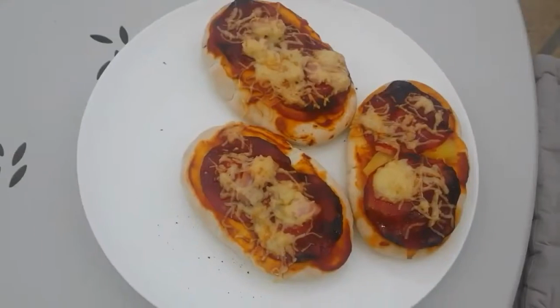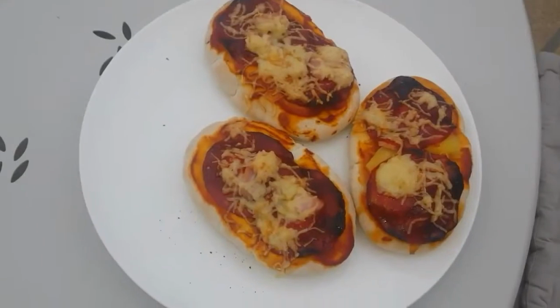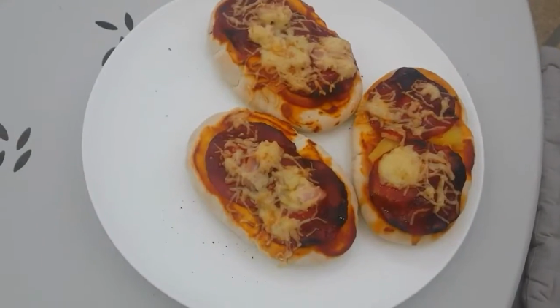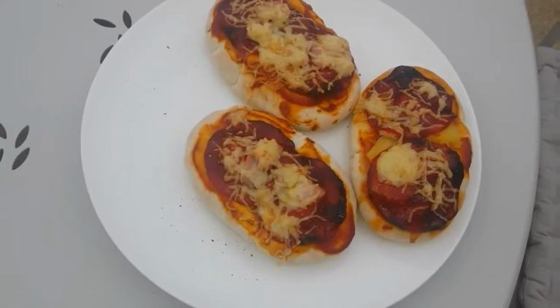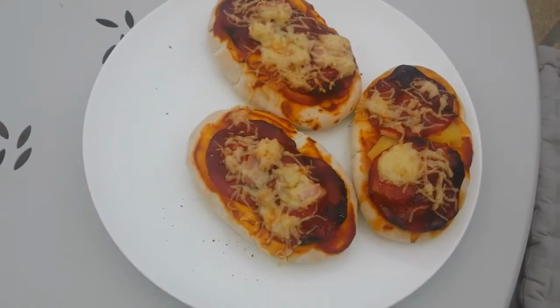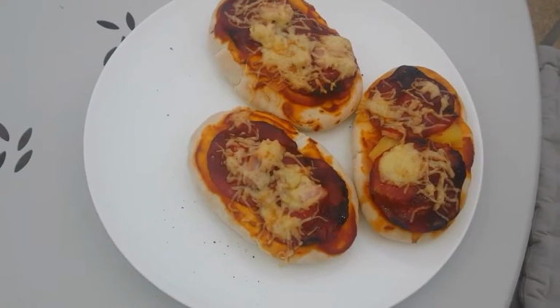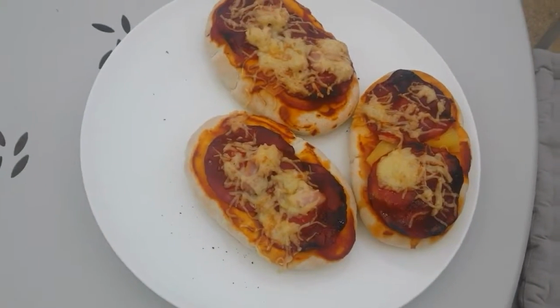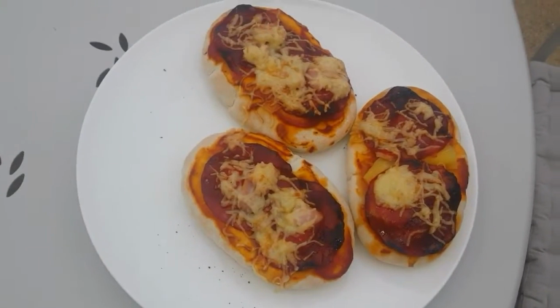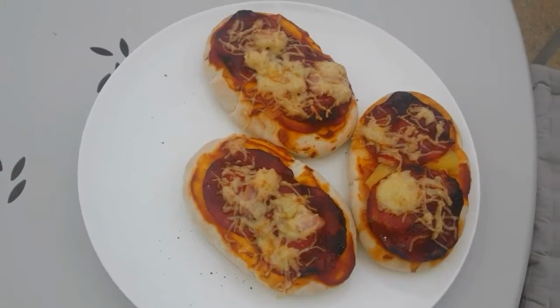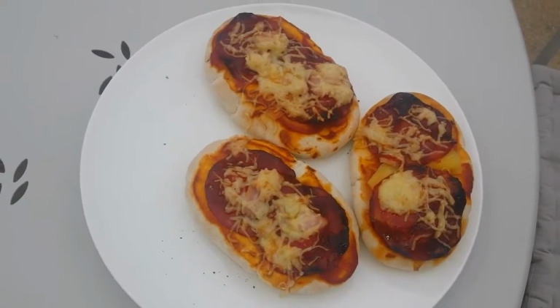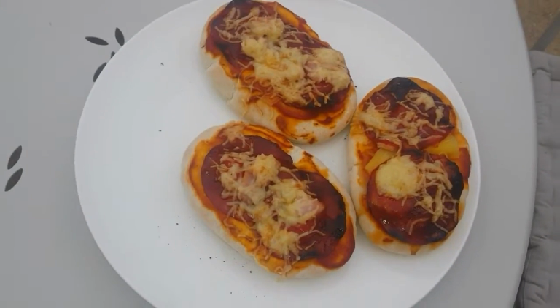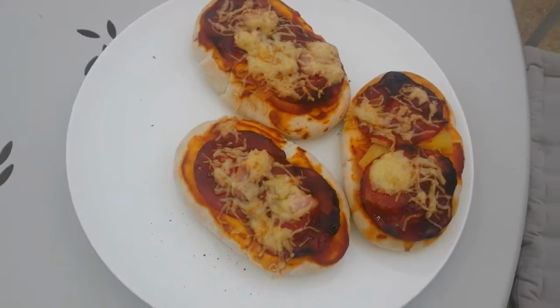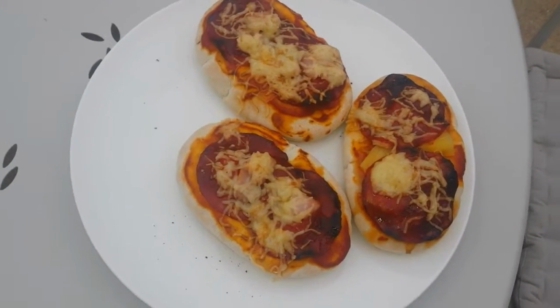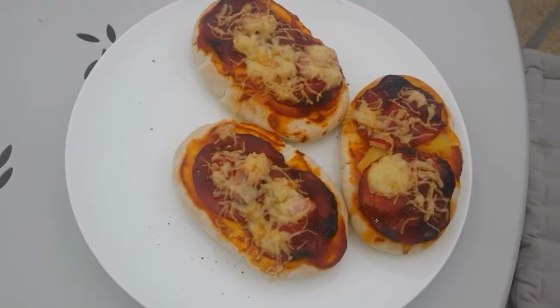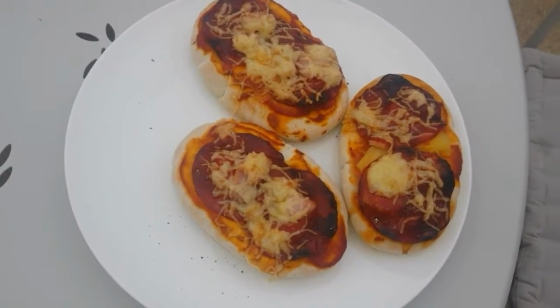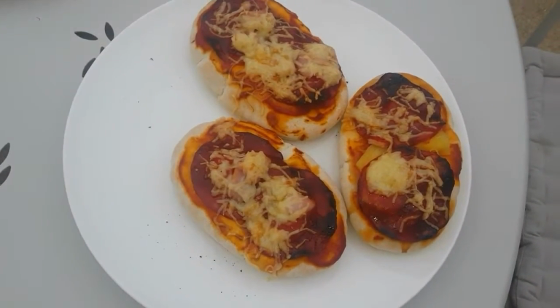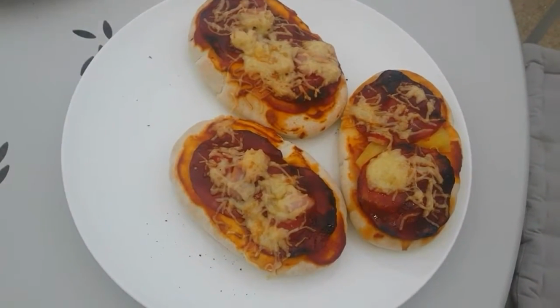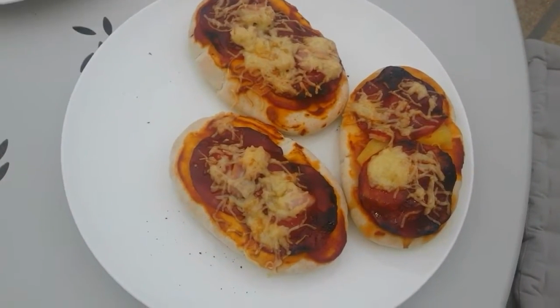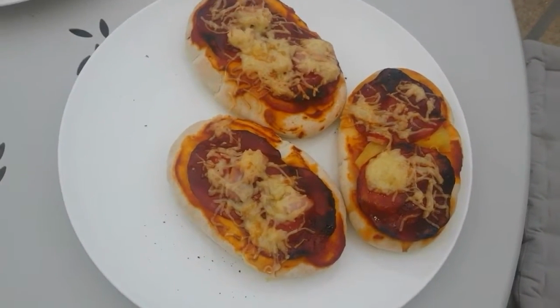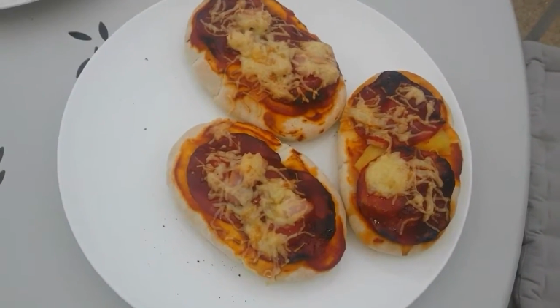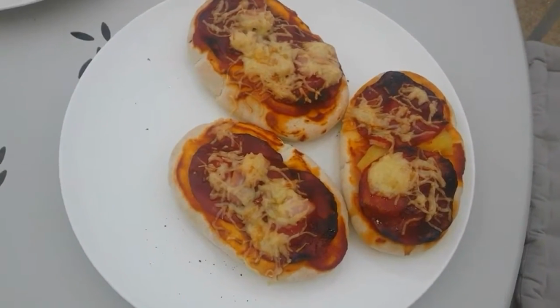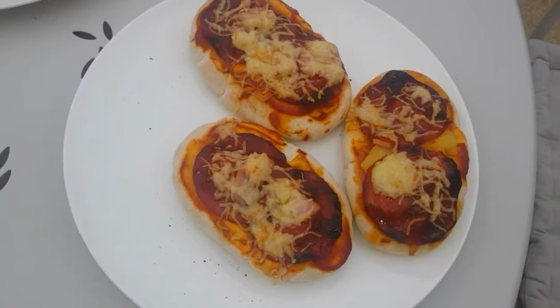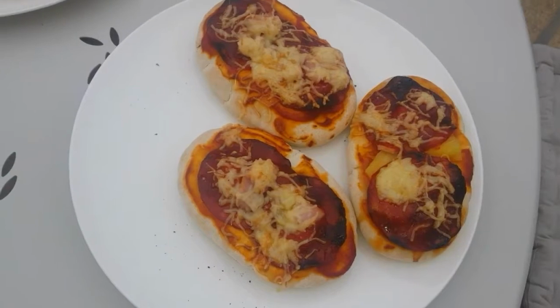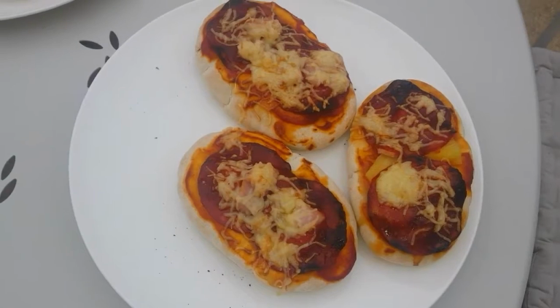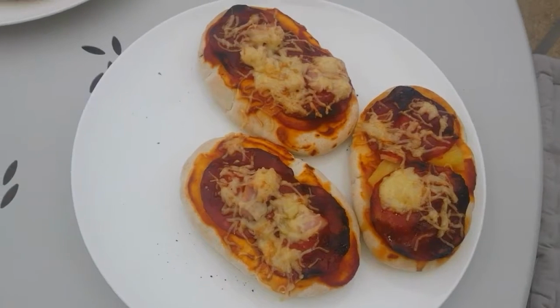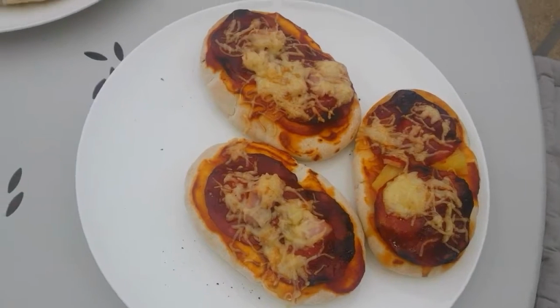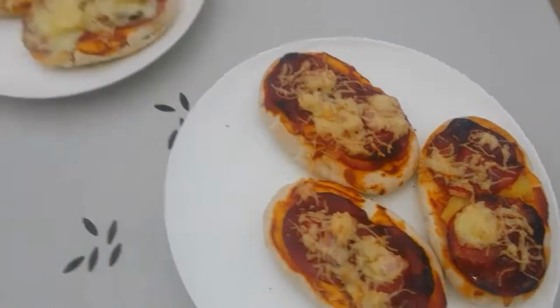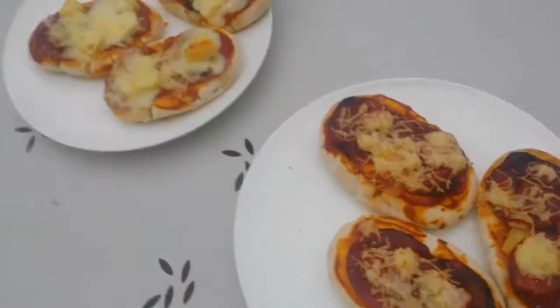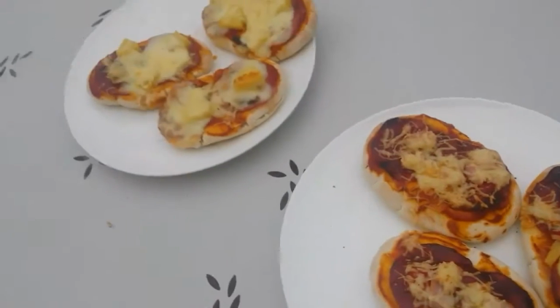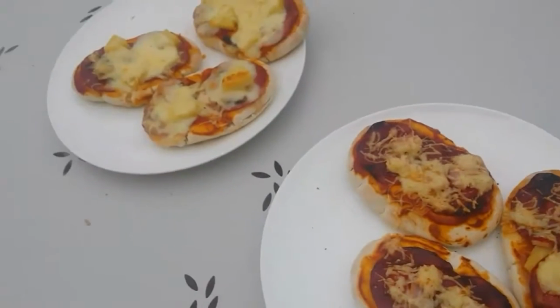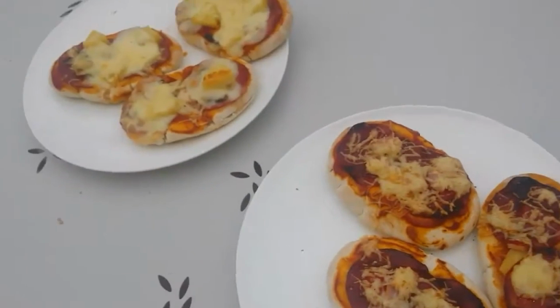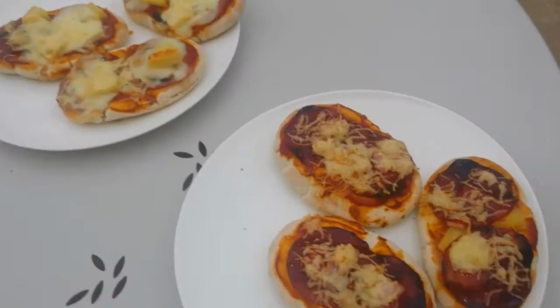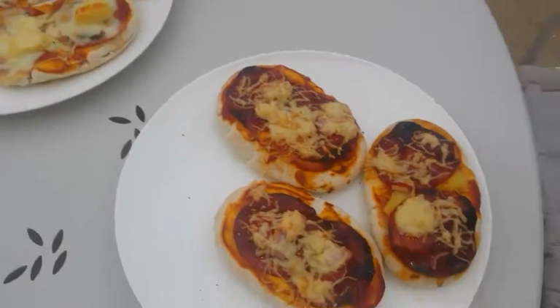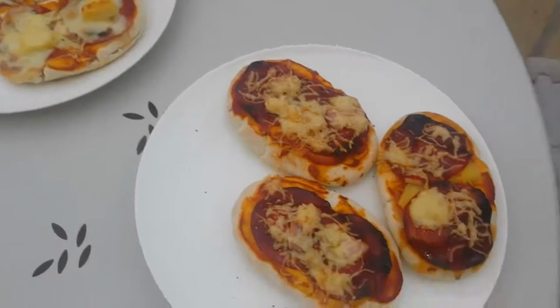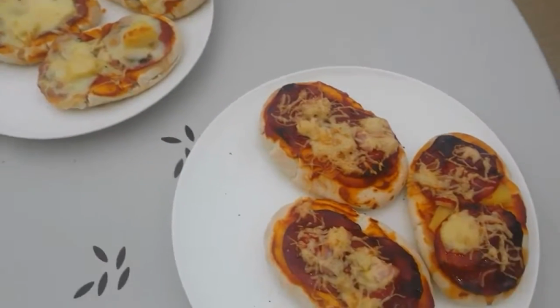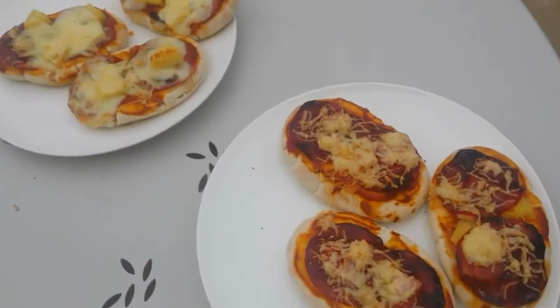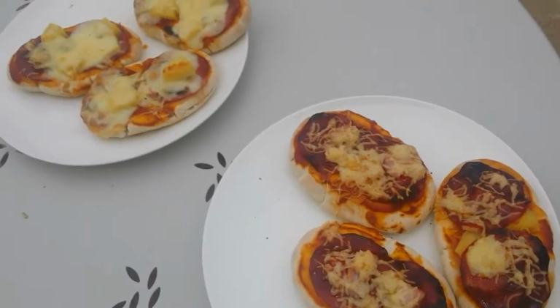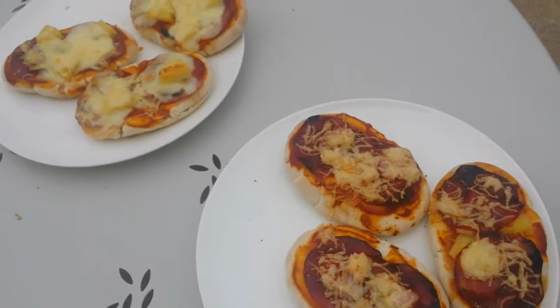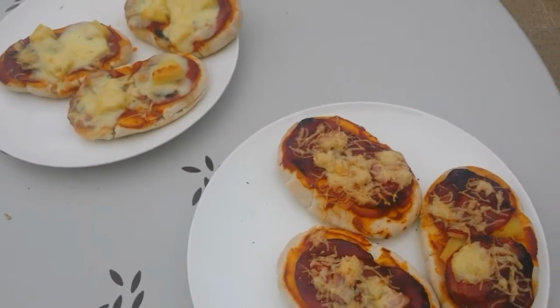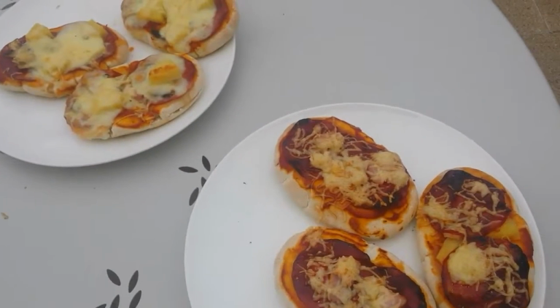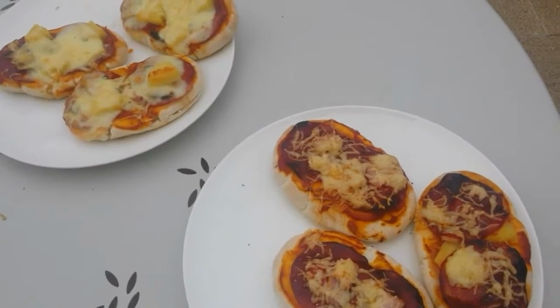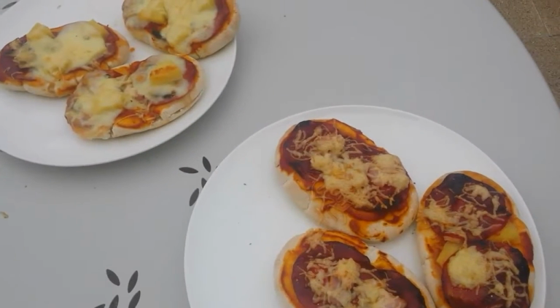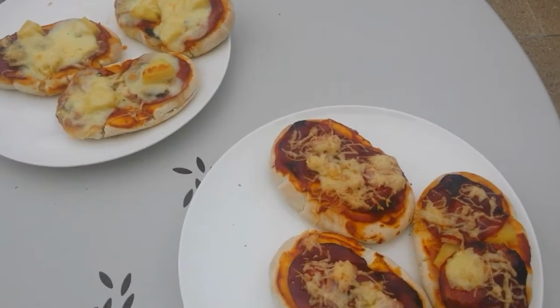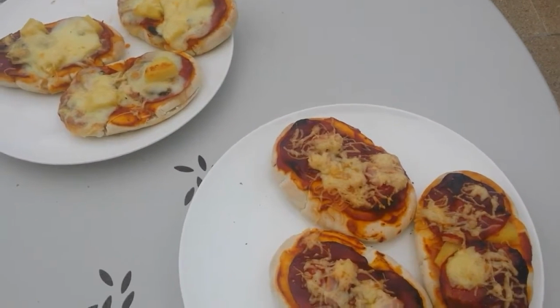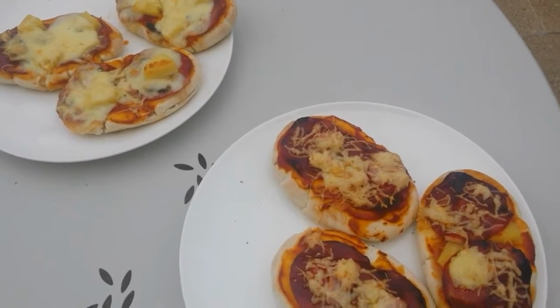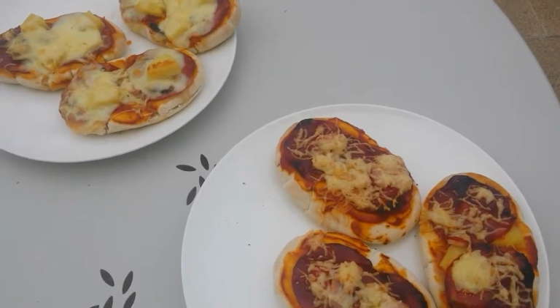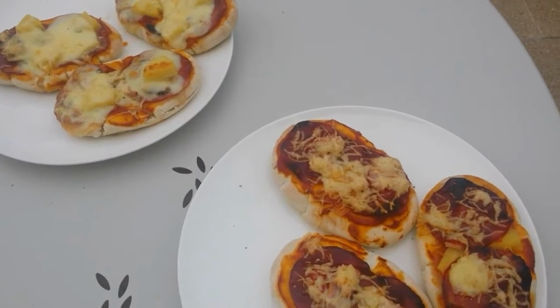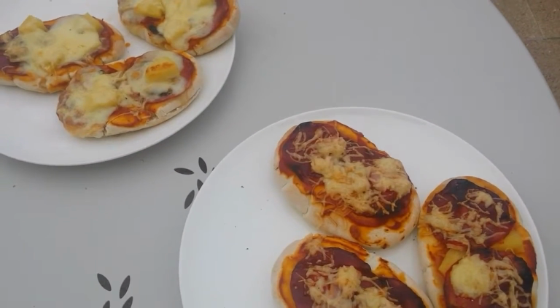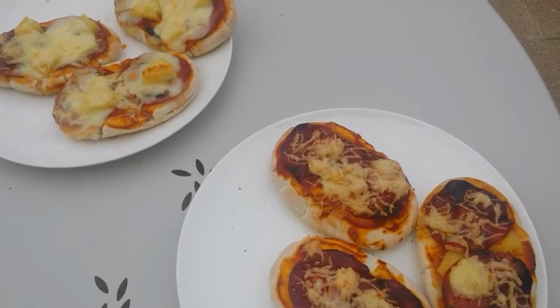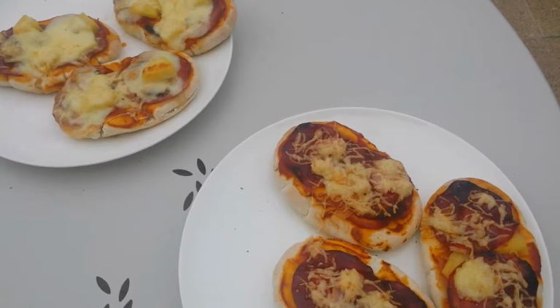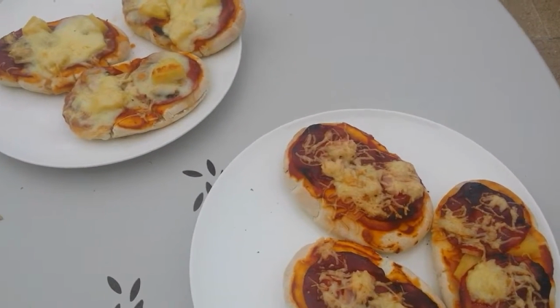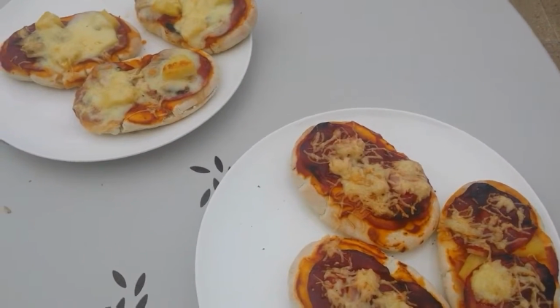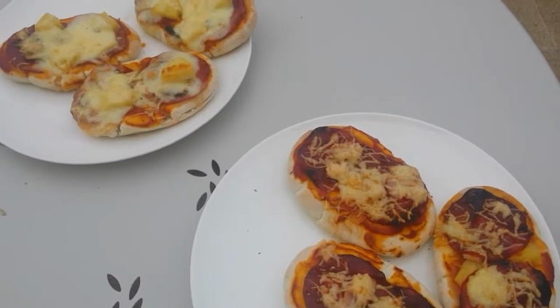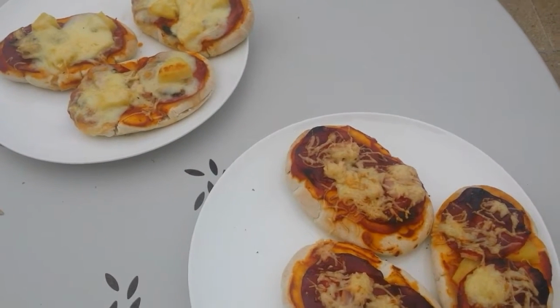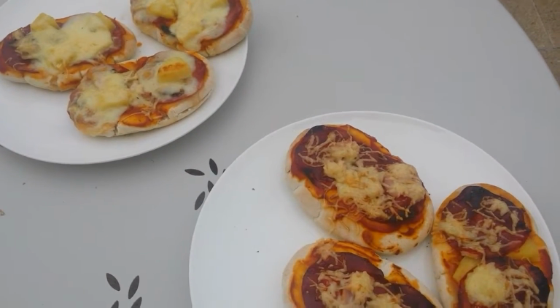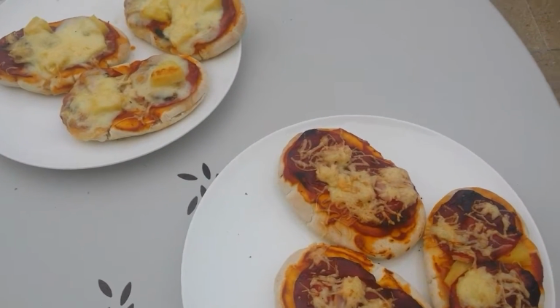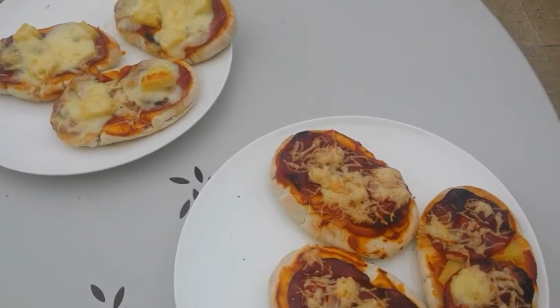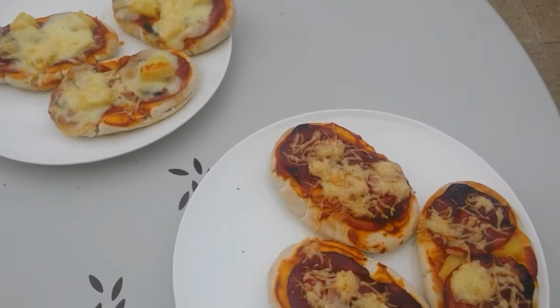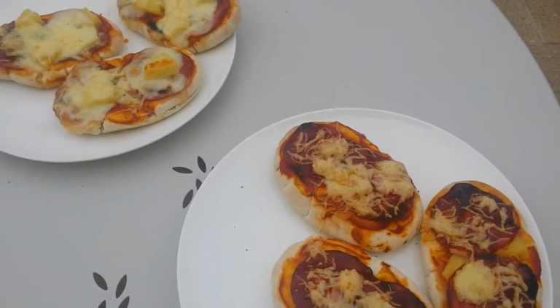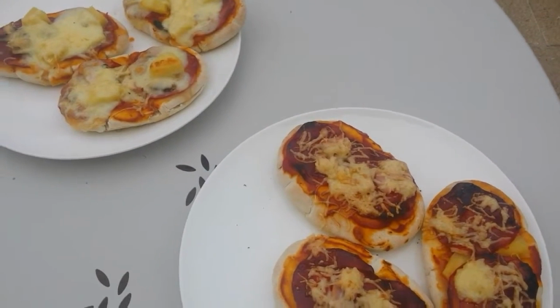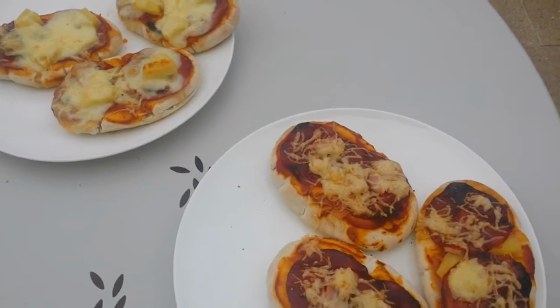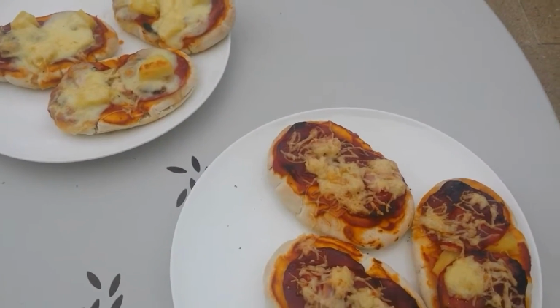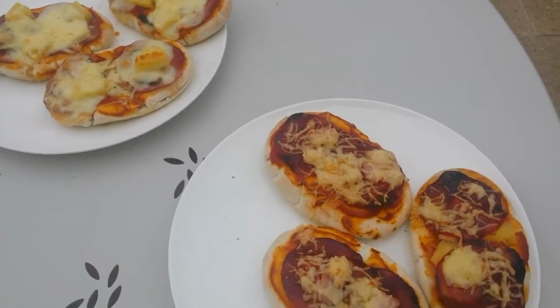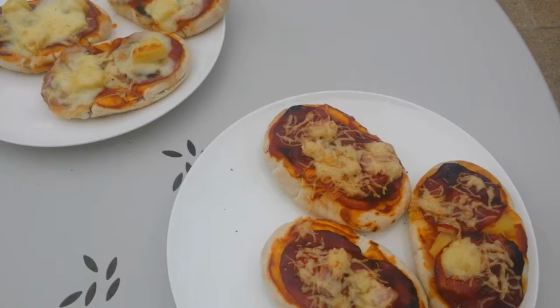Right, well, the pizzas are done. Thanks for watching — please comment, like, and subscribe, and I'll see you all soon.